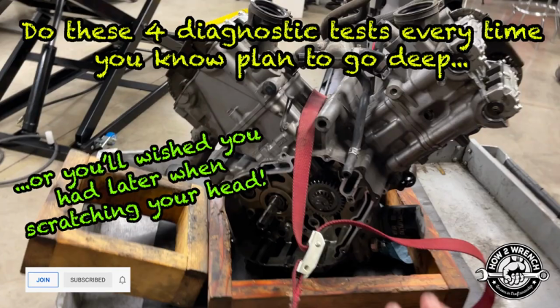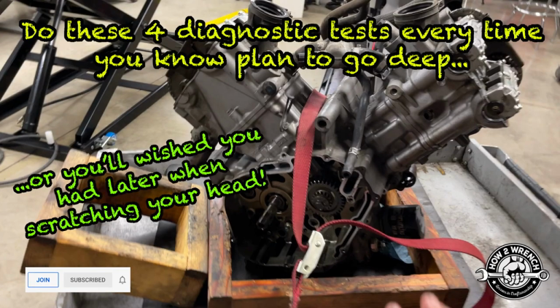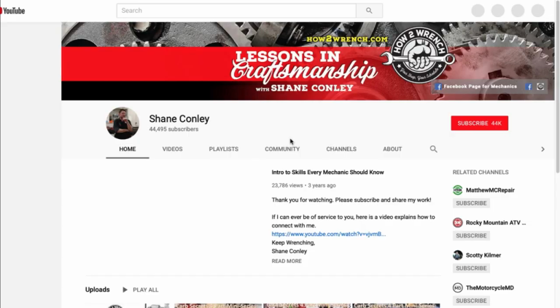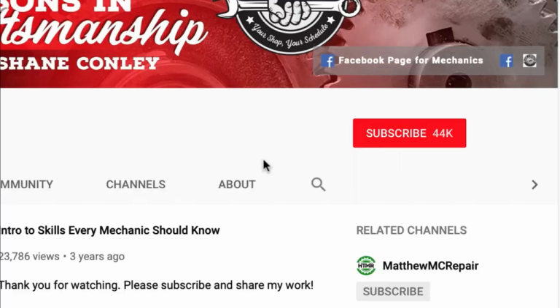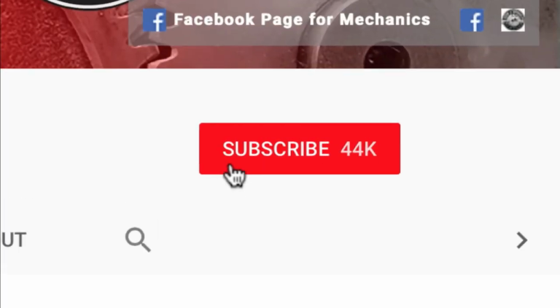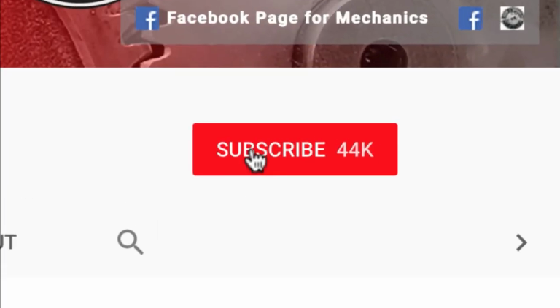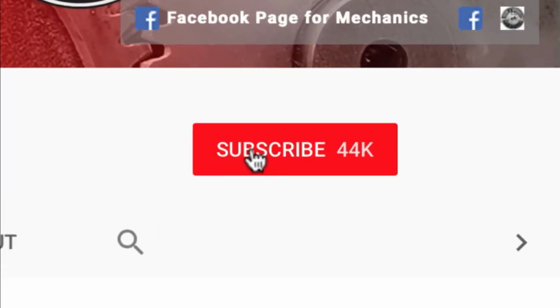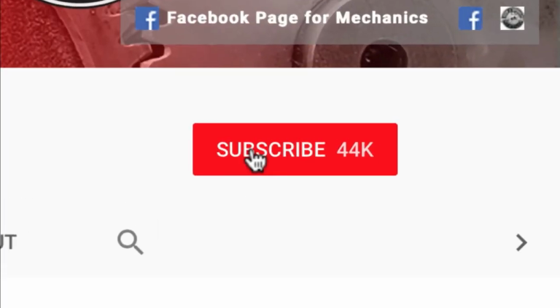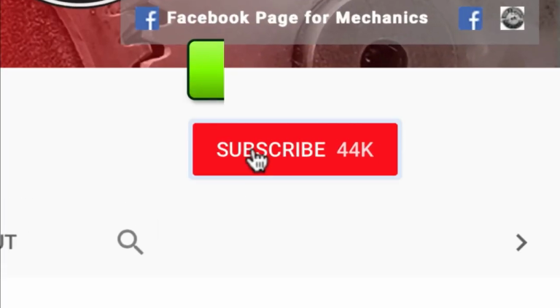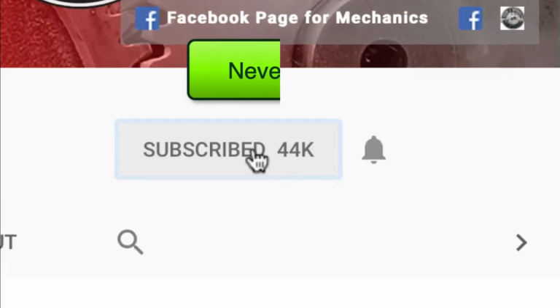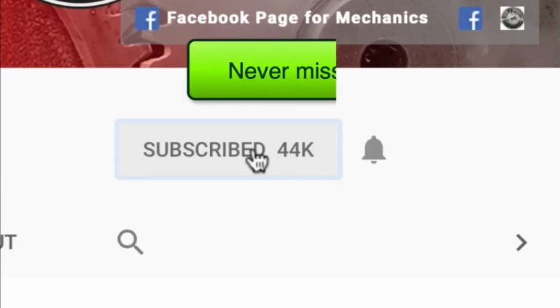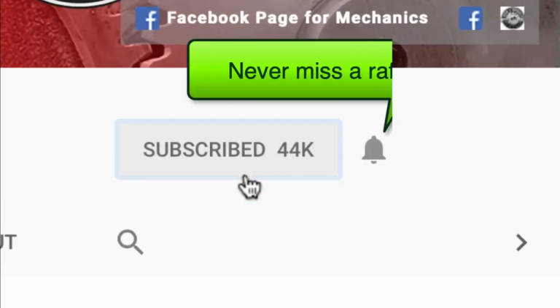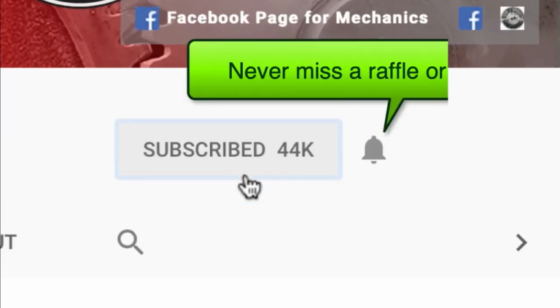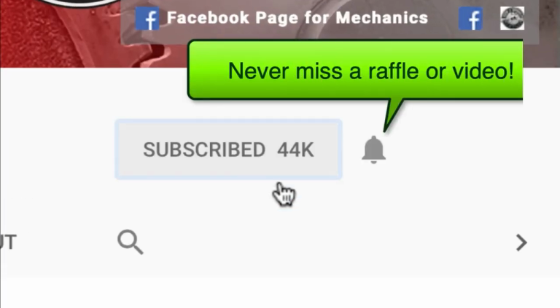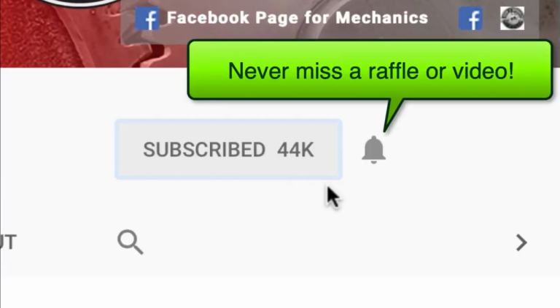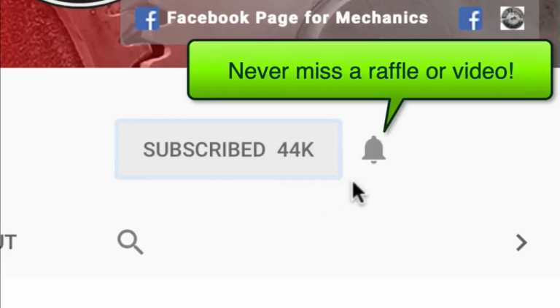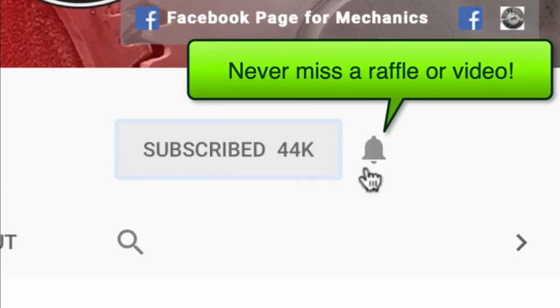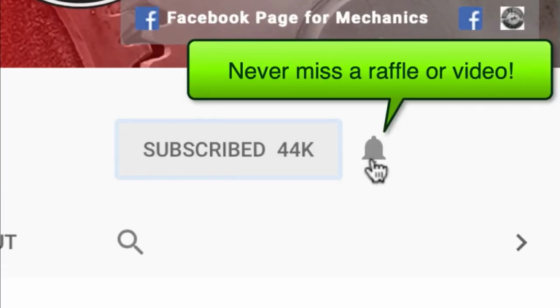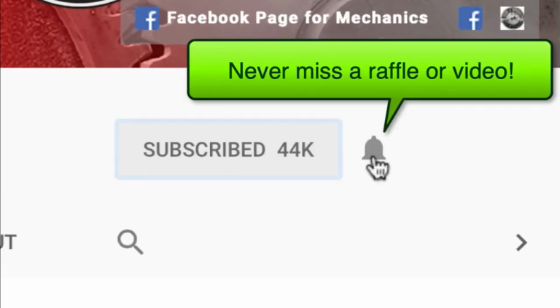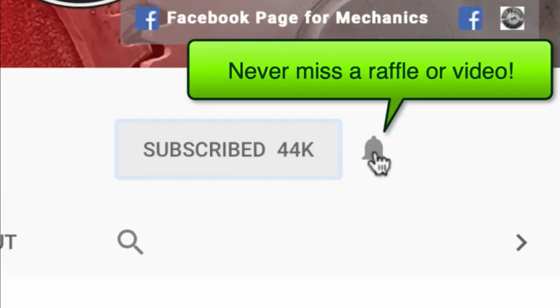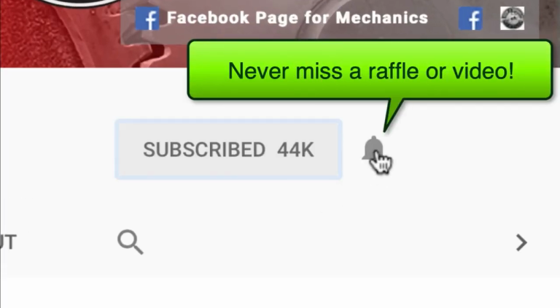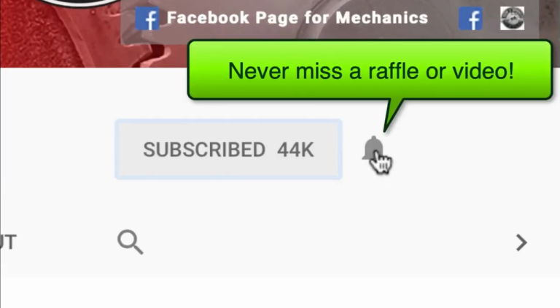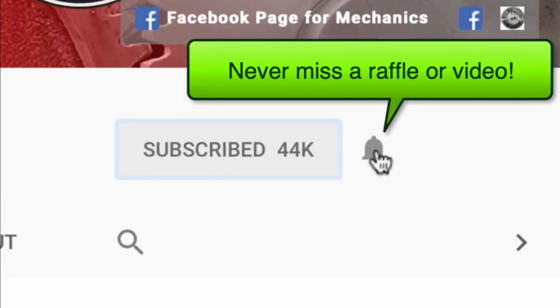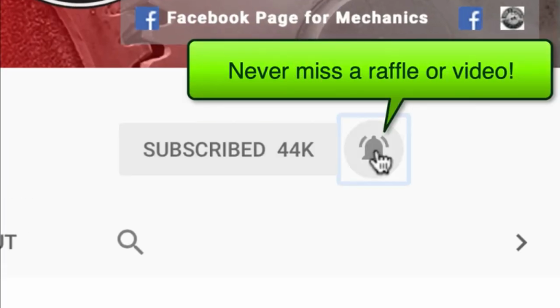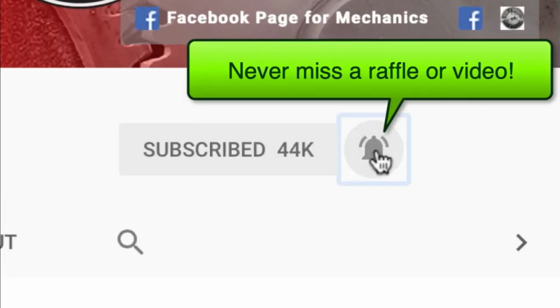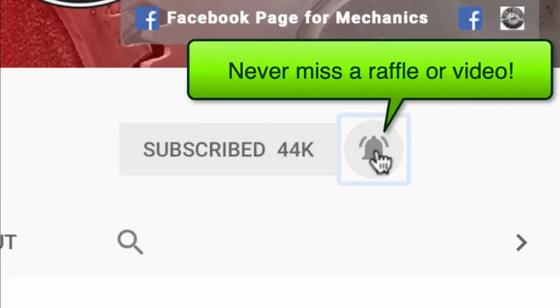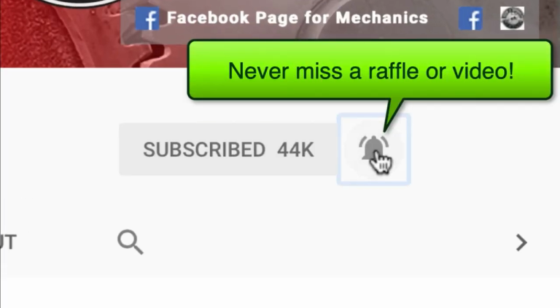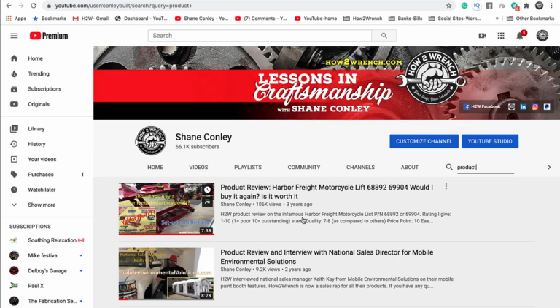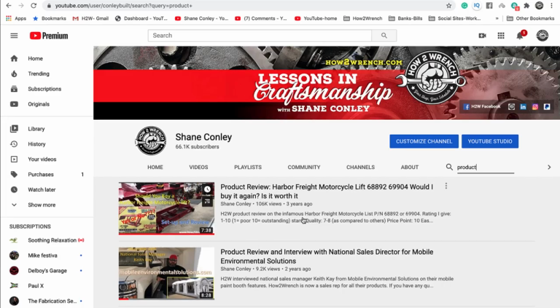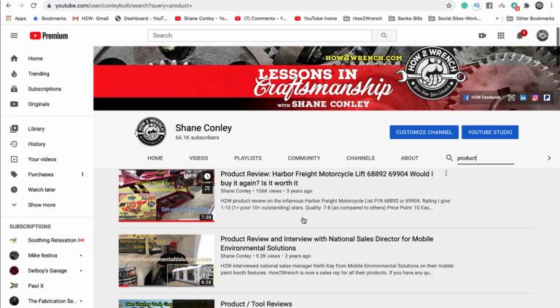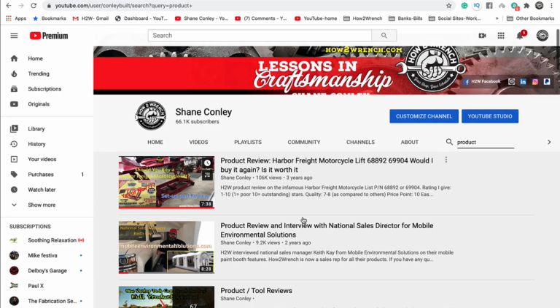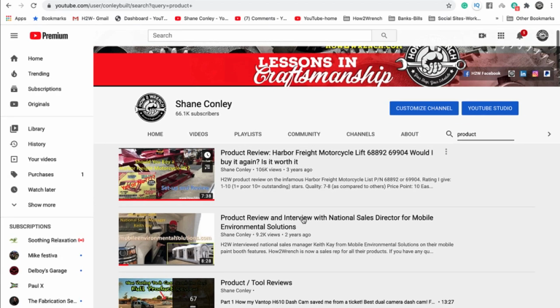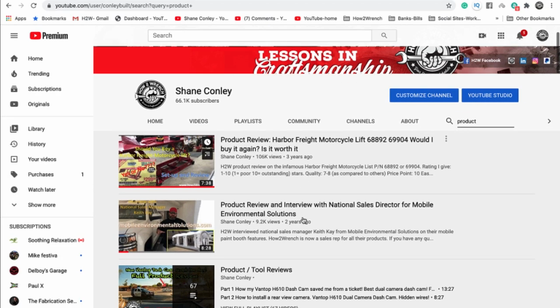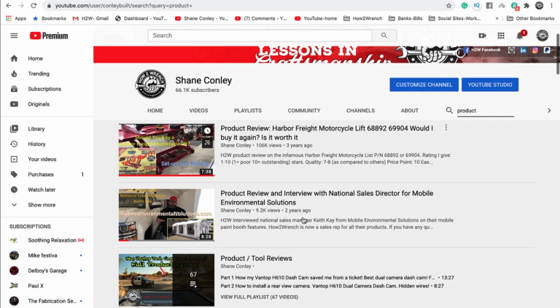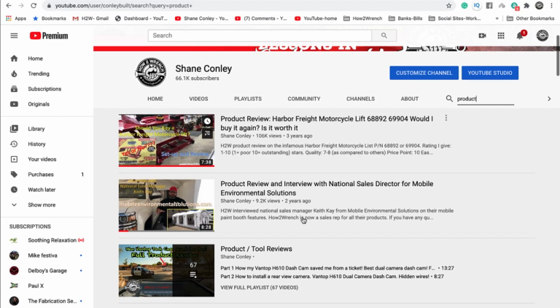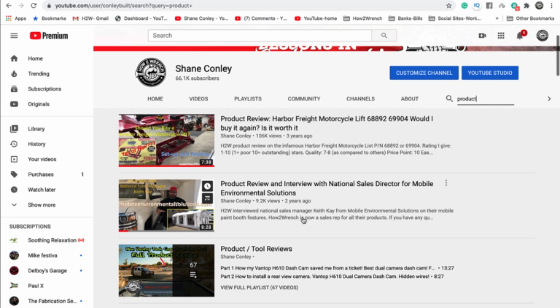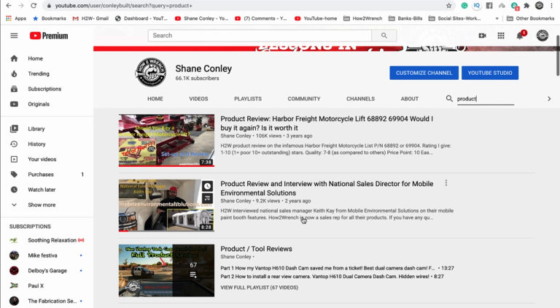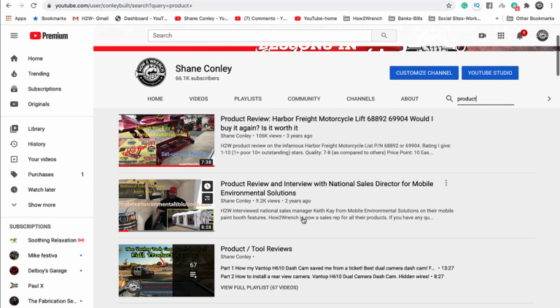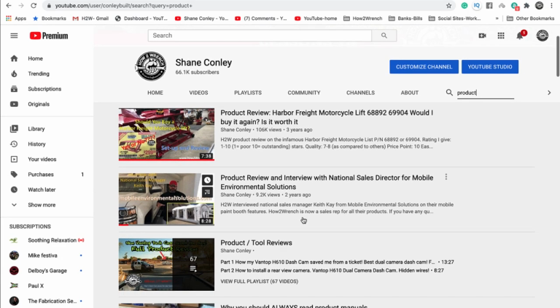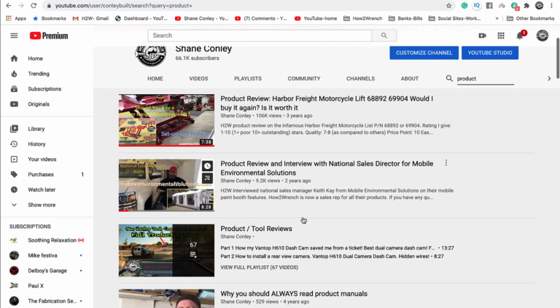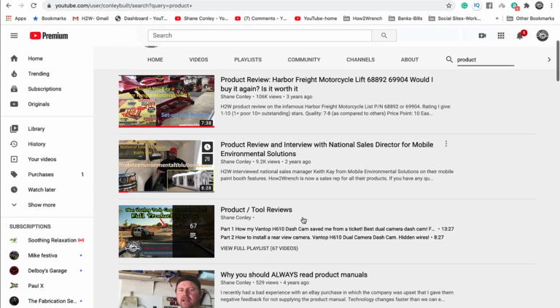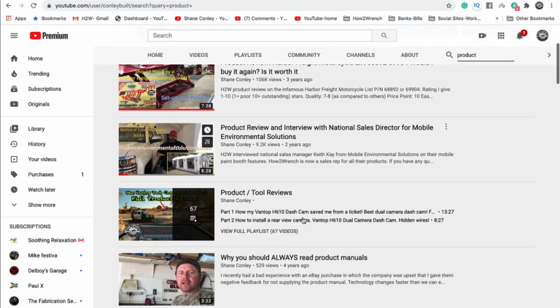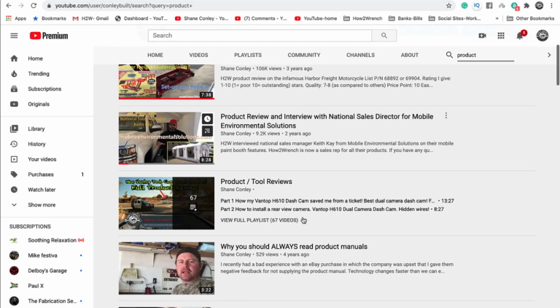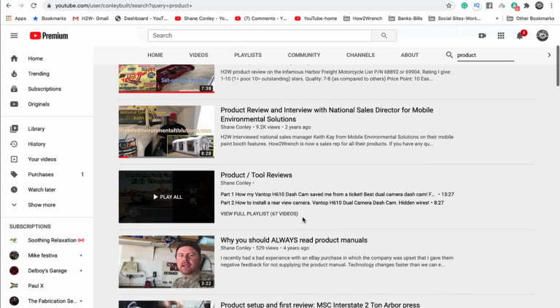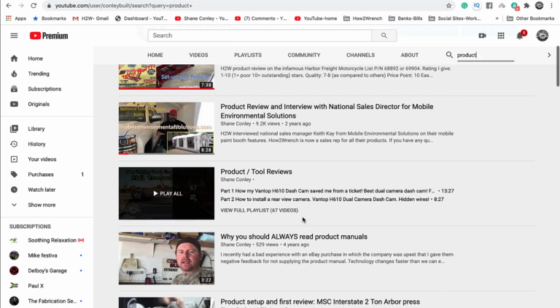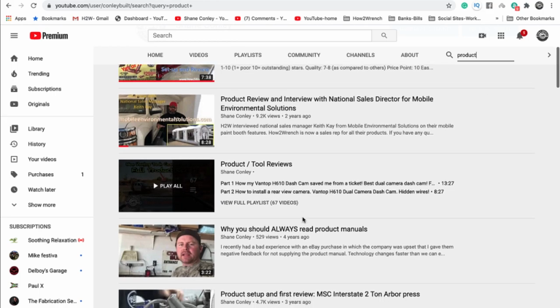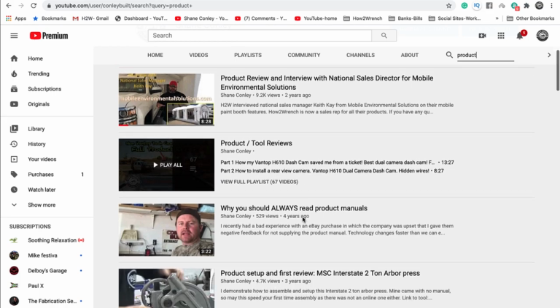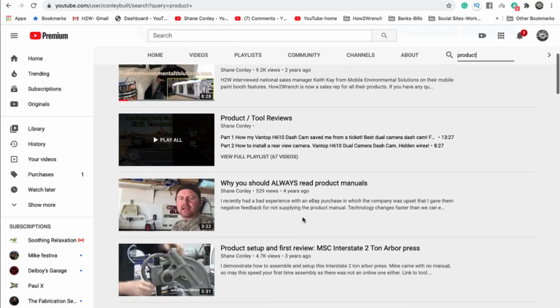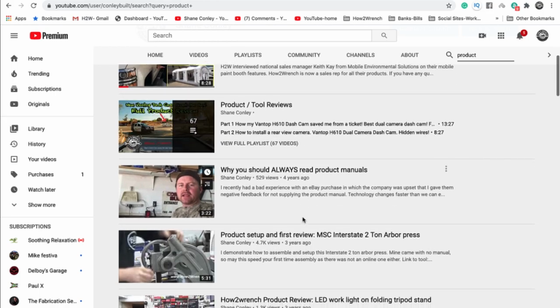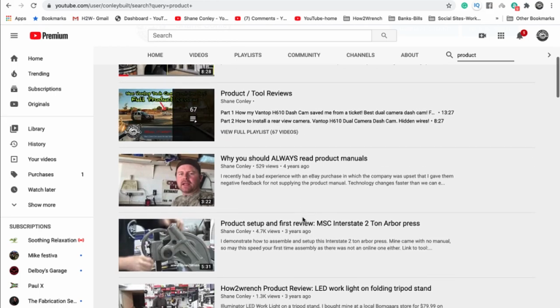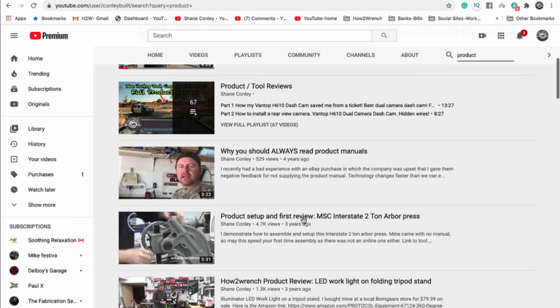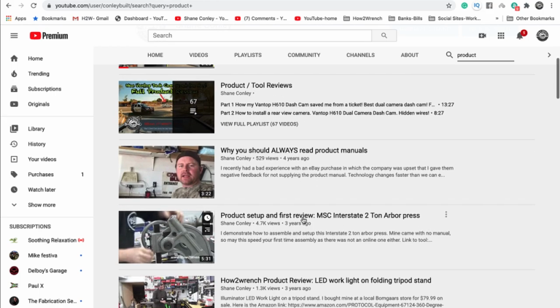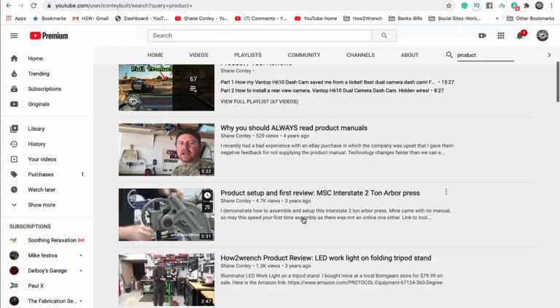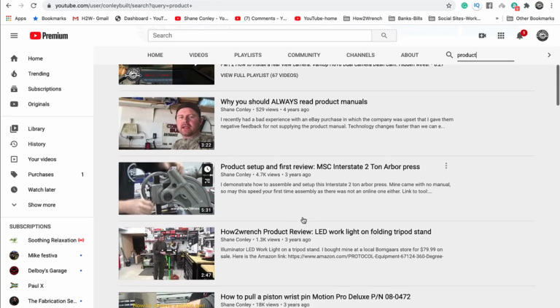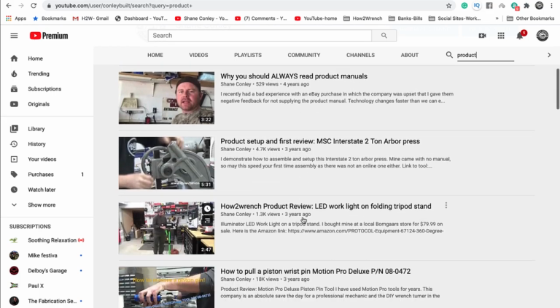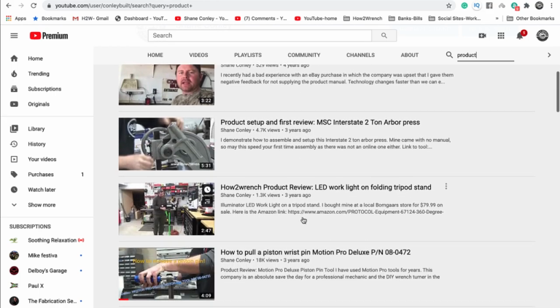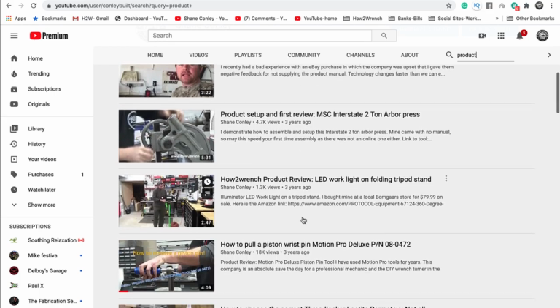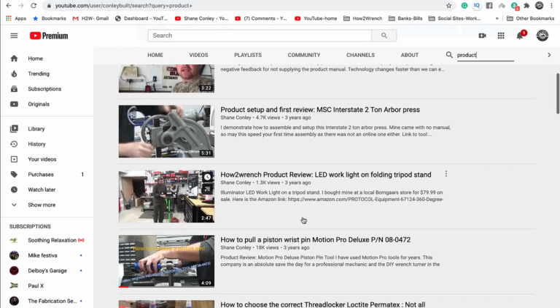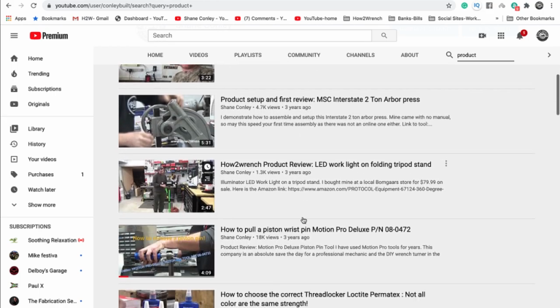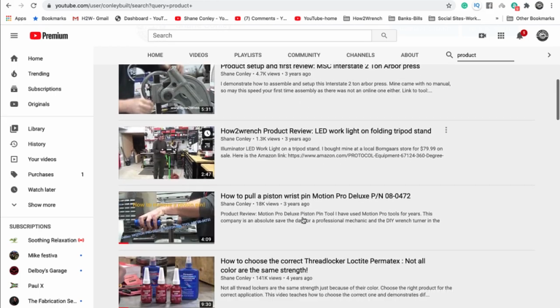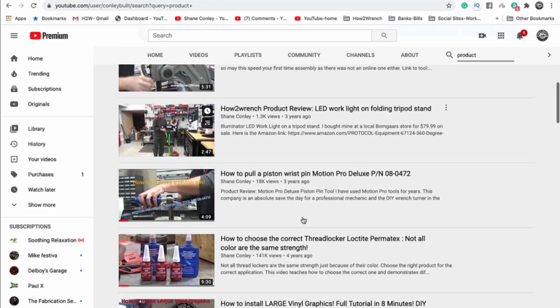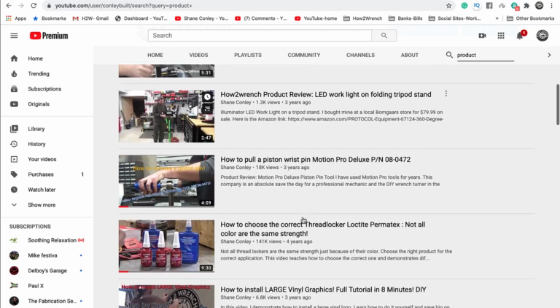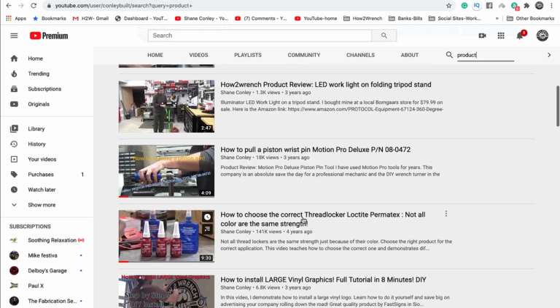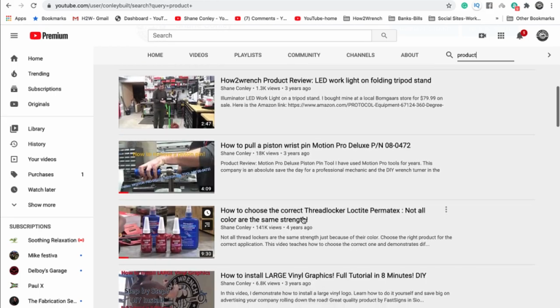Have you hit that subscribe button and that notification bell? You're gonna be missing out on videos, free prizes, and raffles we have coming up.